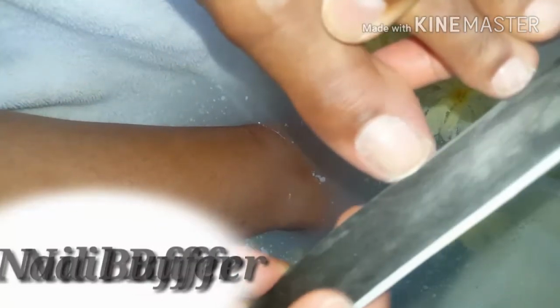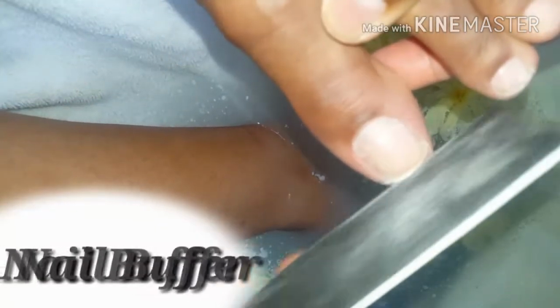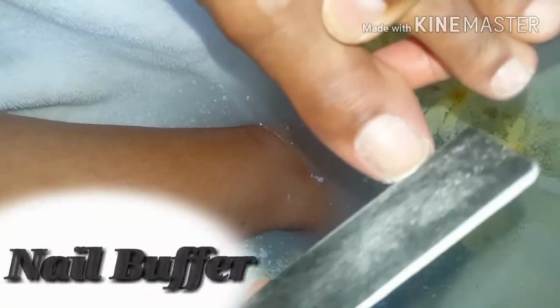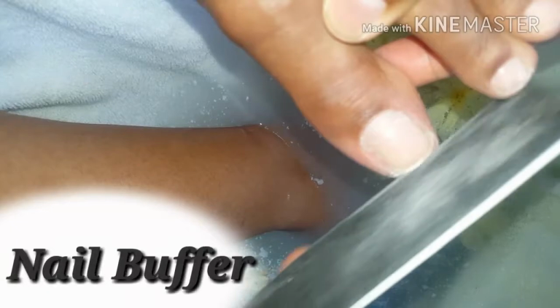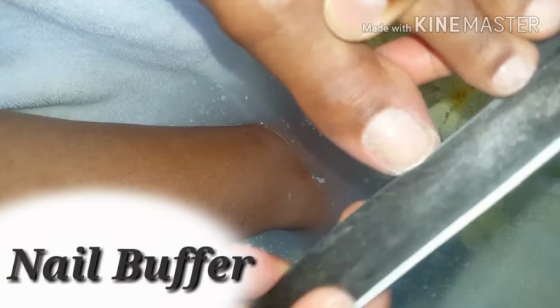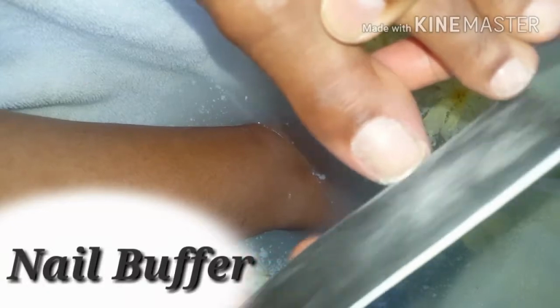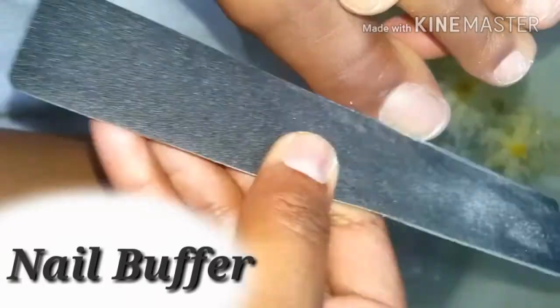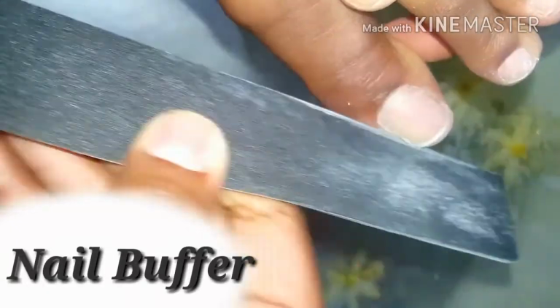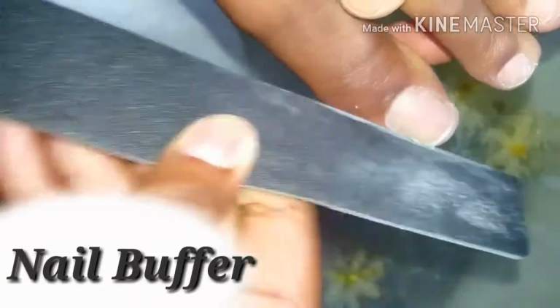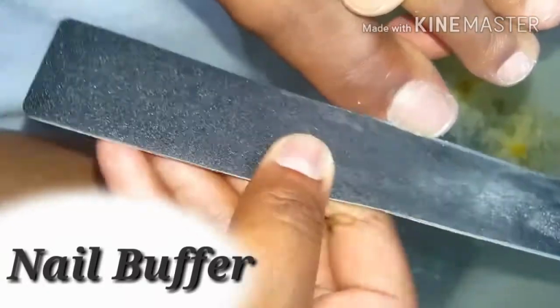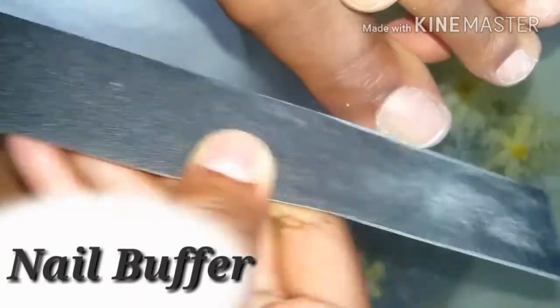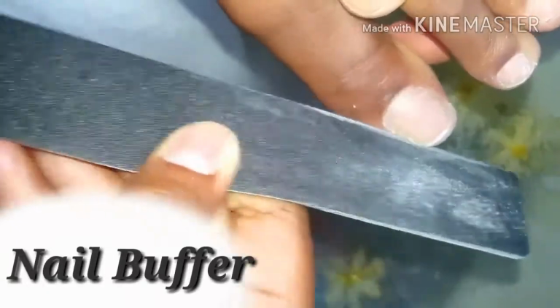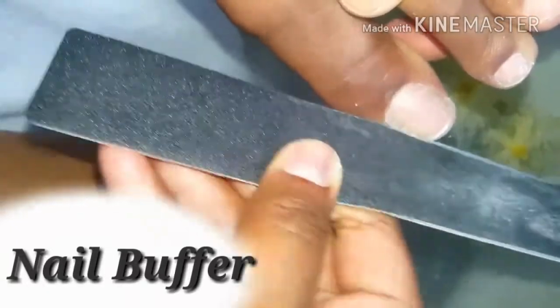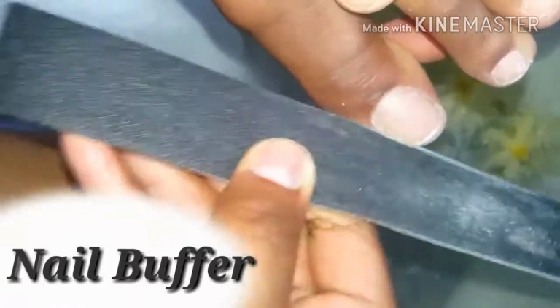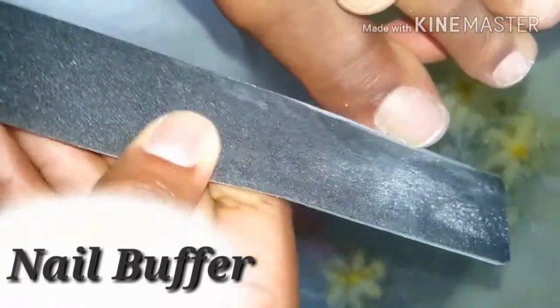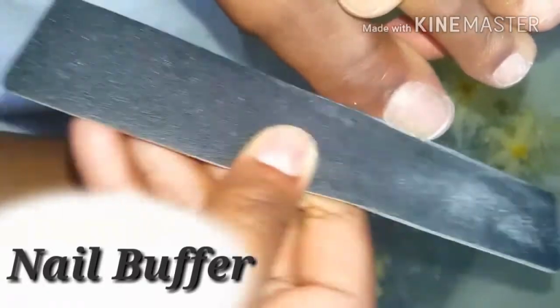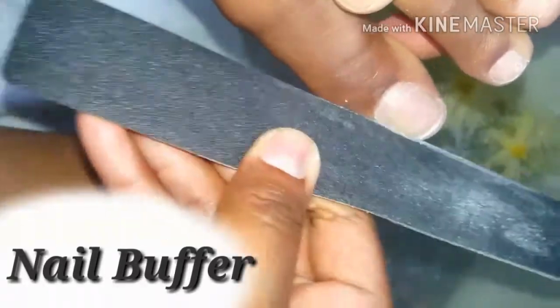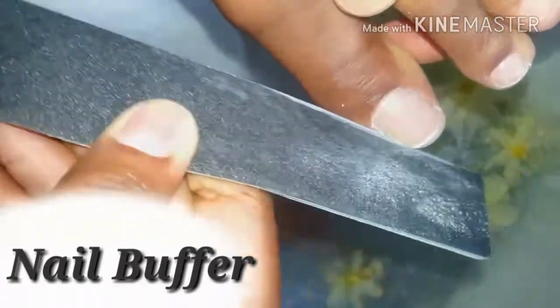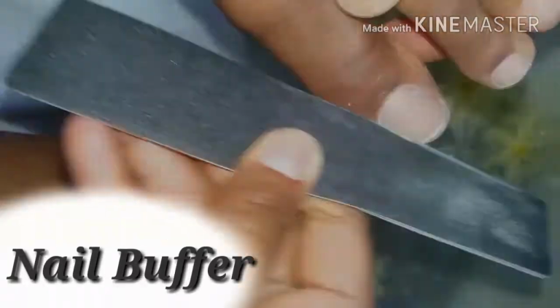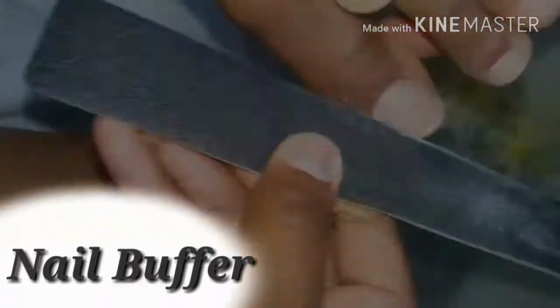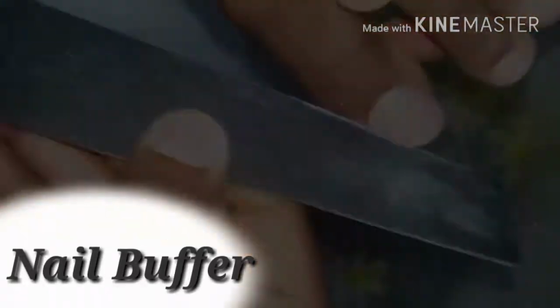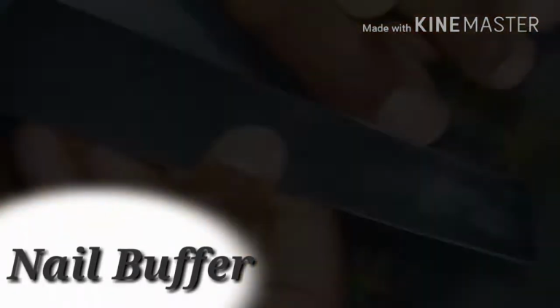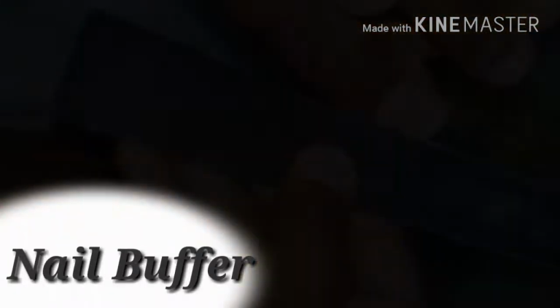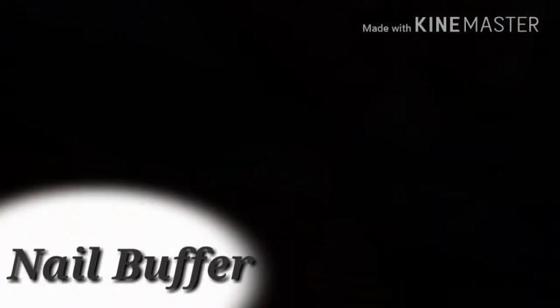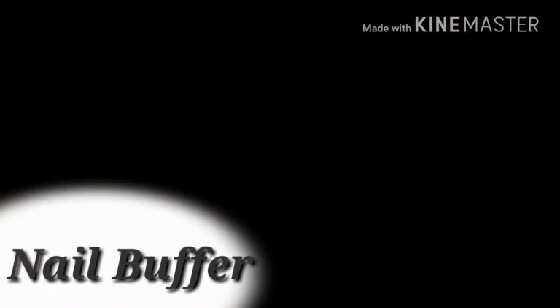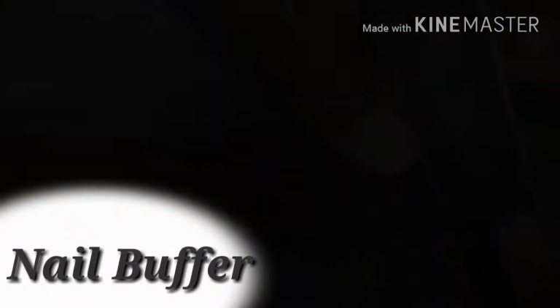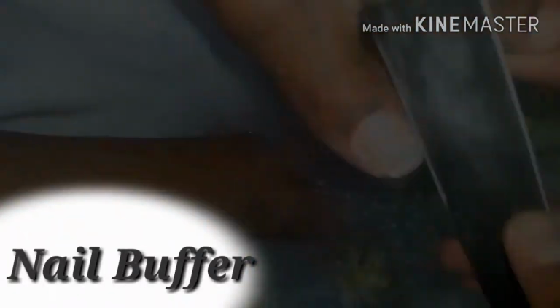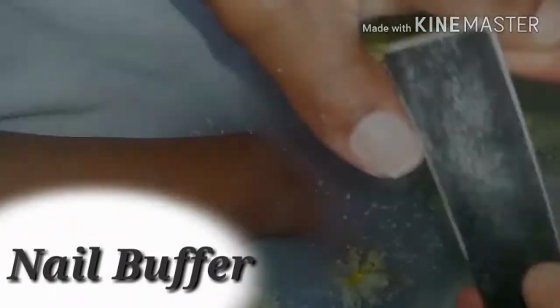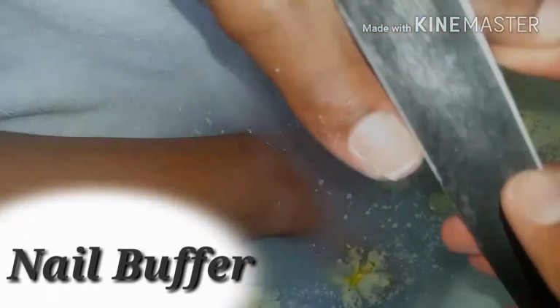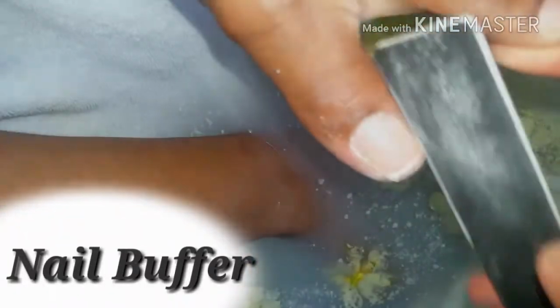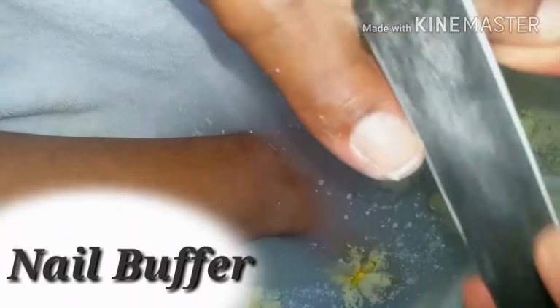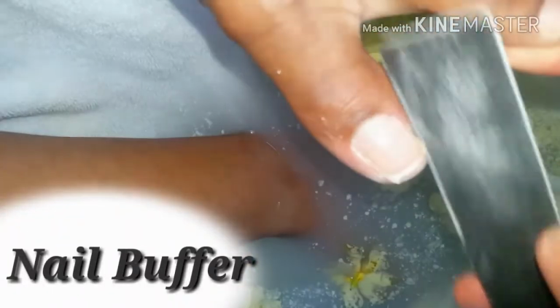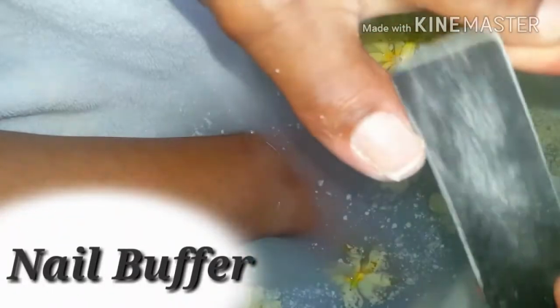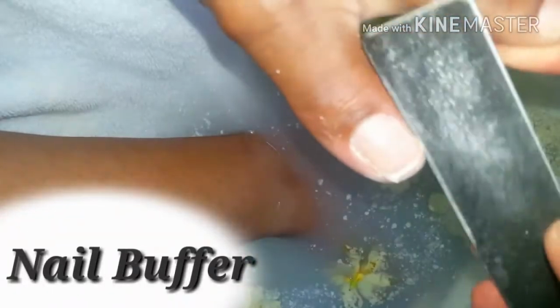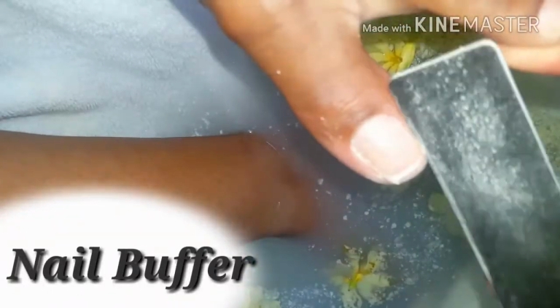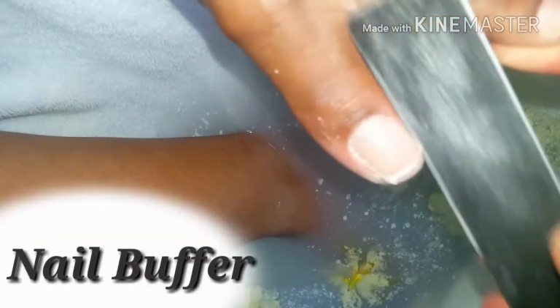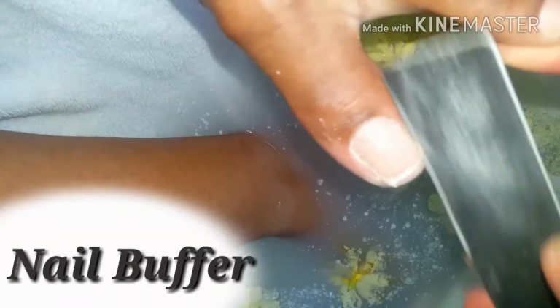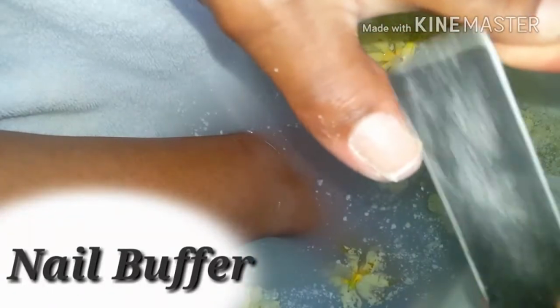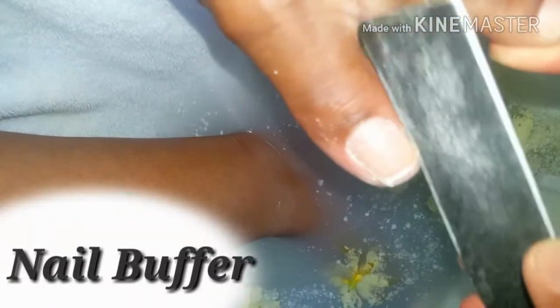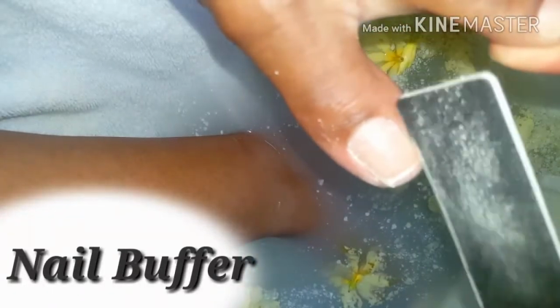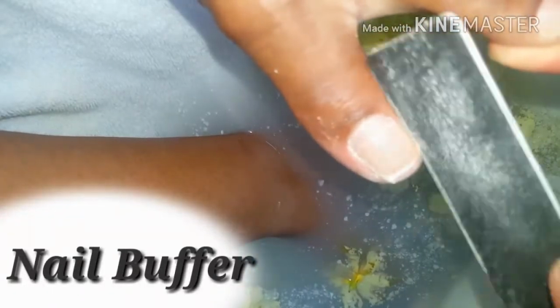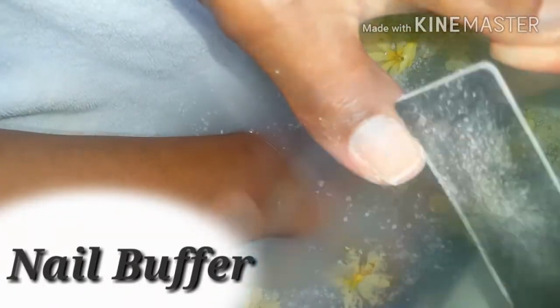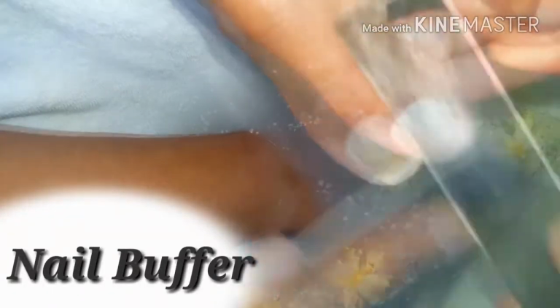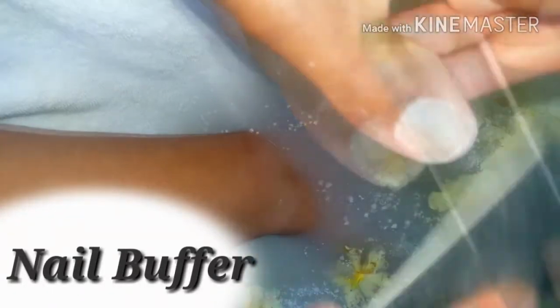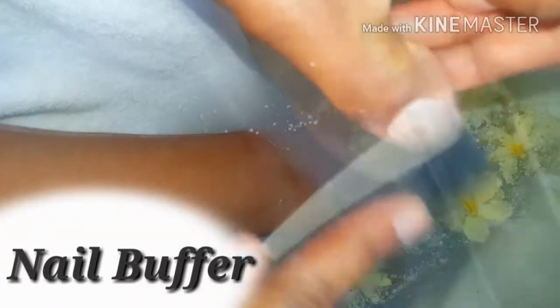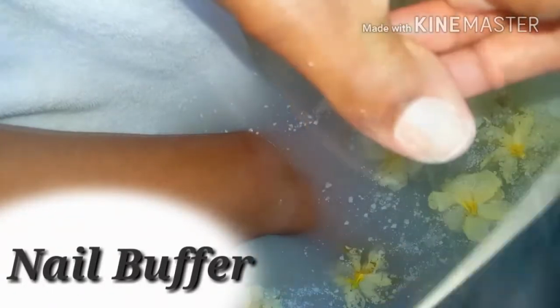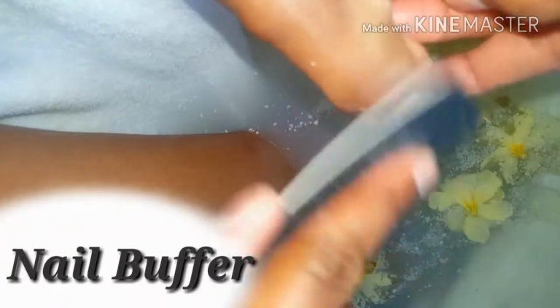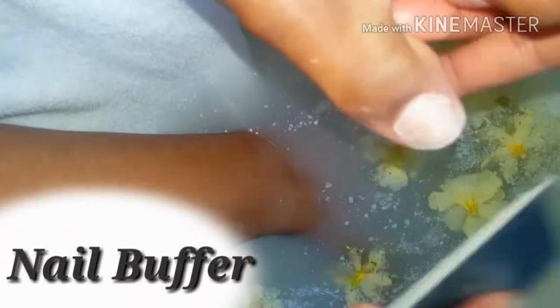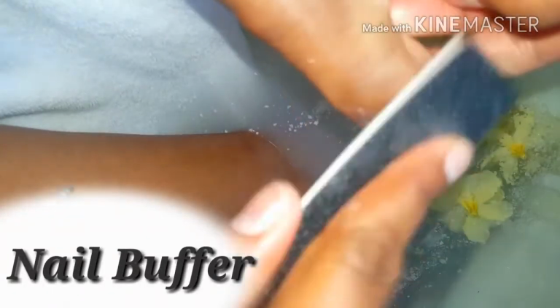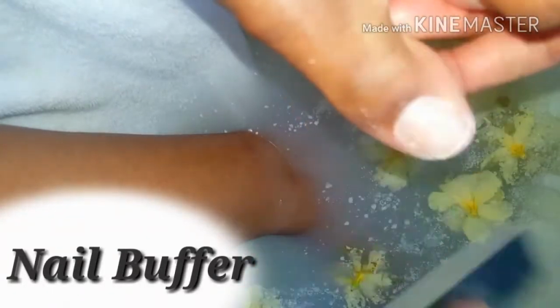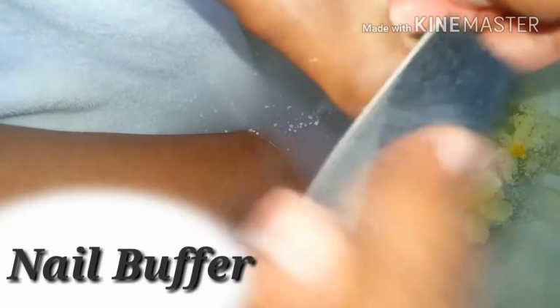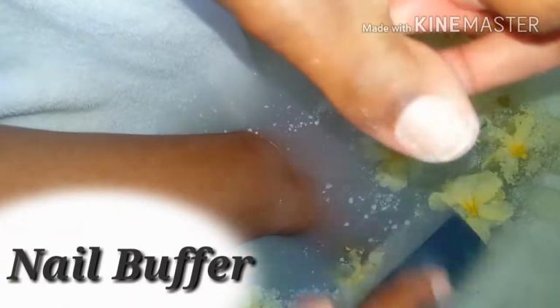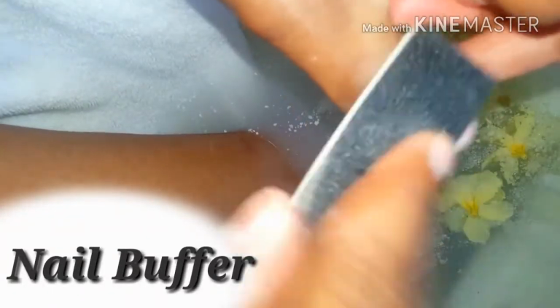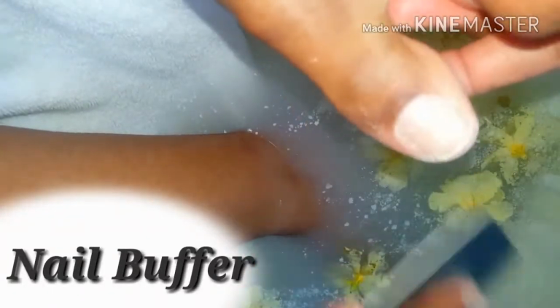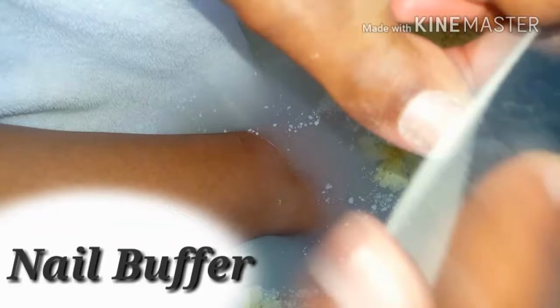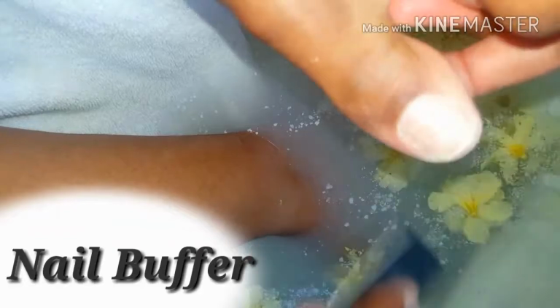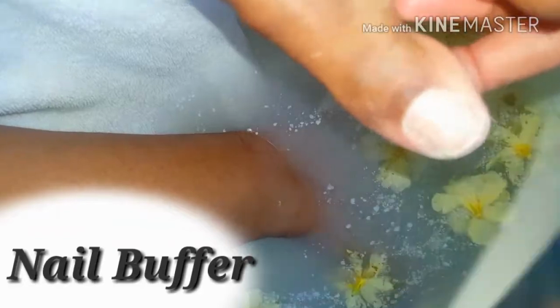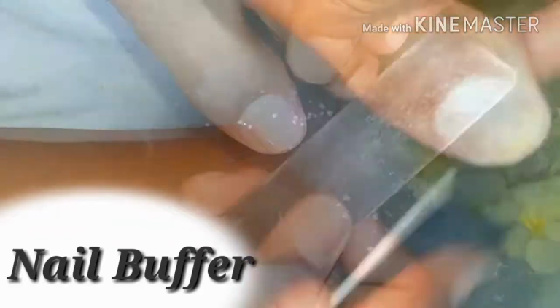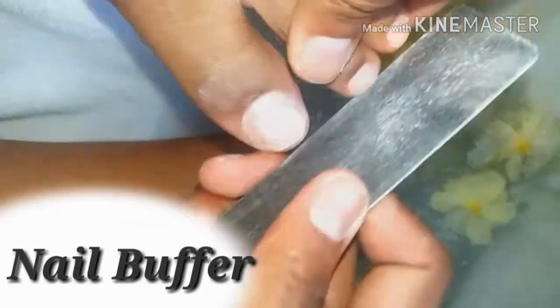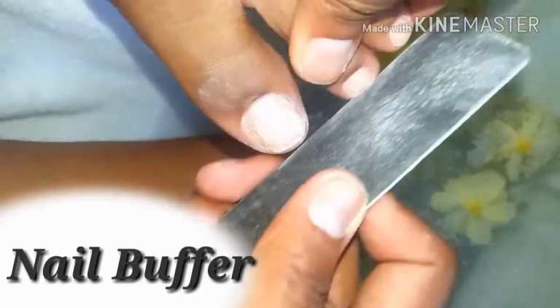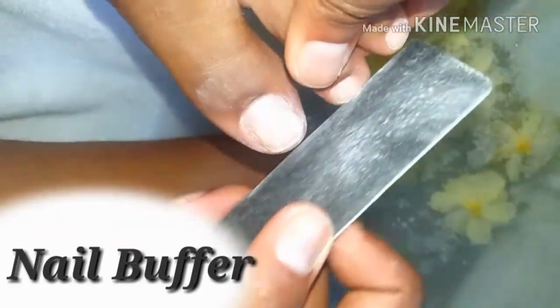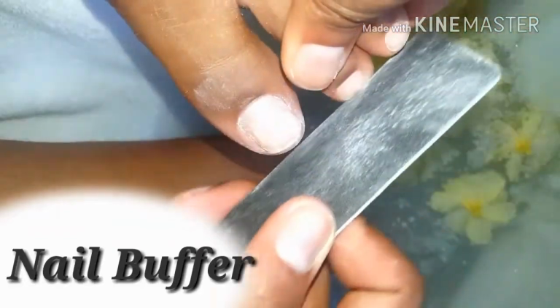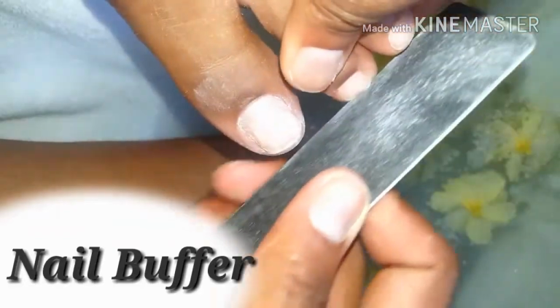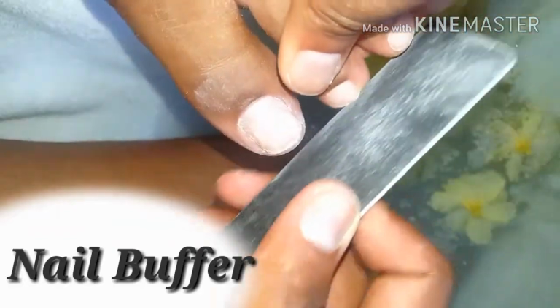Now I'm going in with a buffer to smooth down the sides and edges of the nail to give it a more polished and finished look.